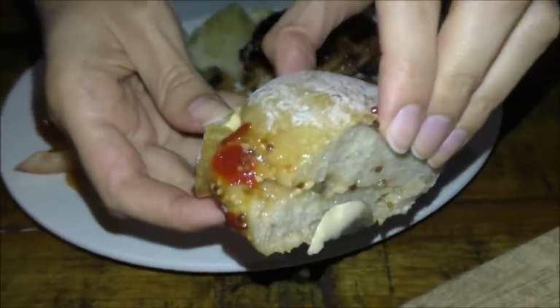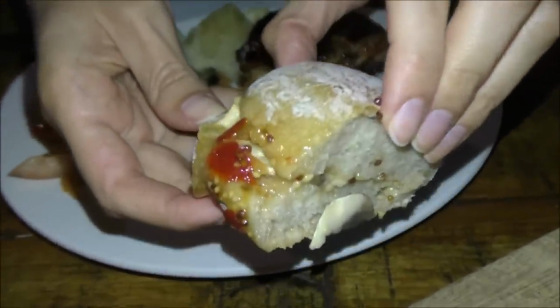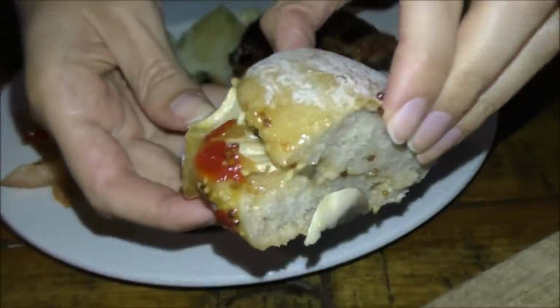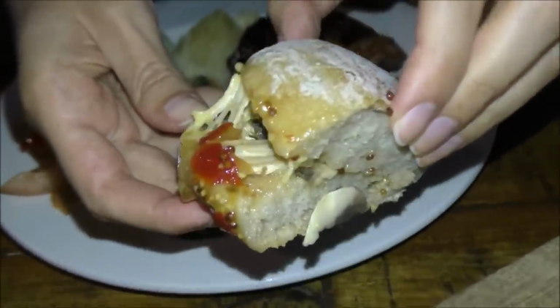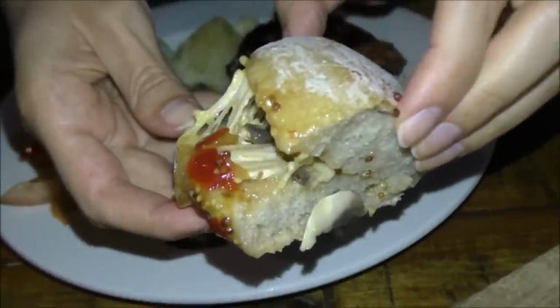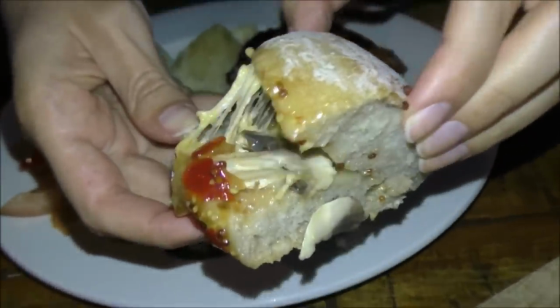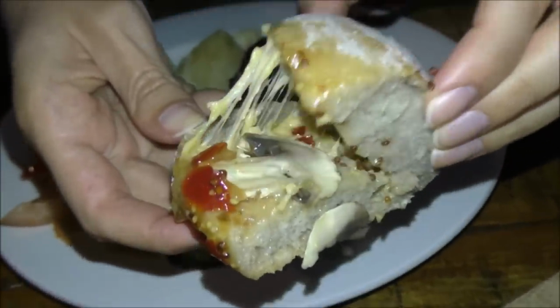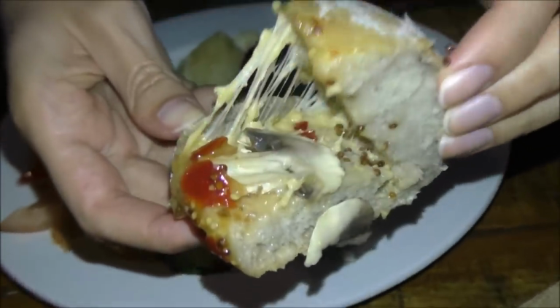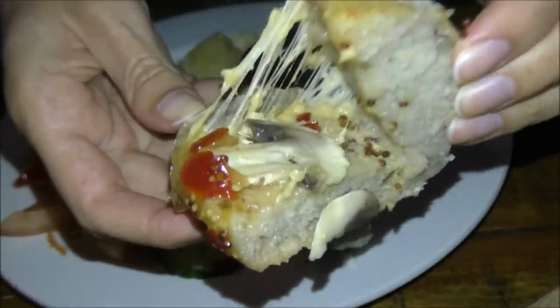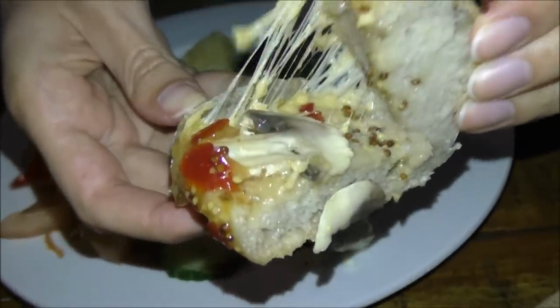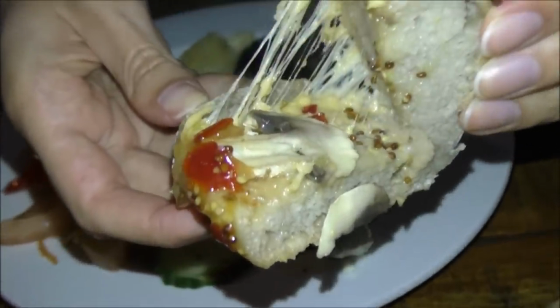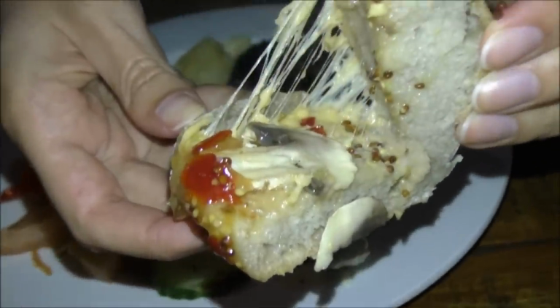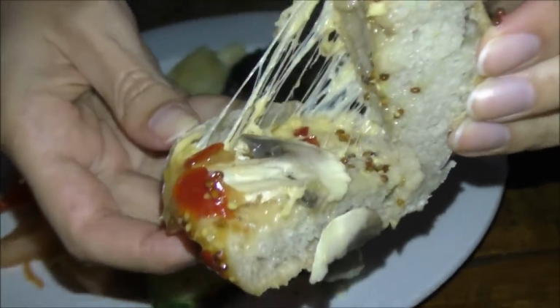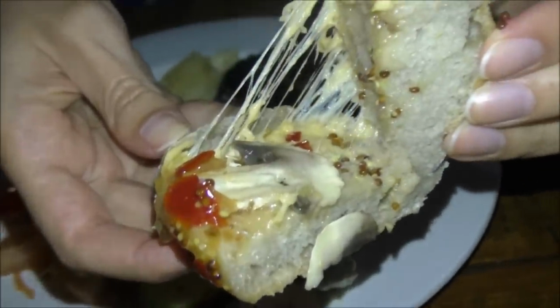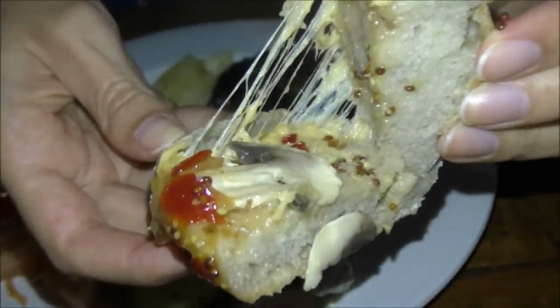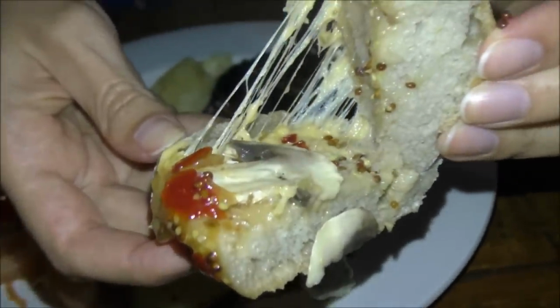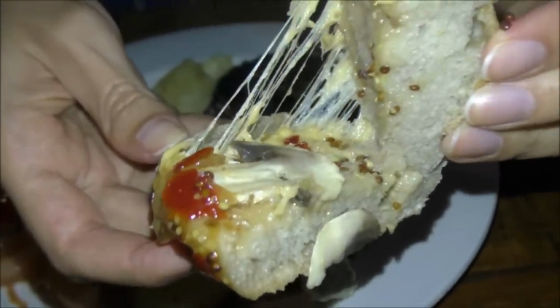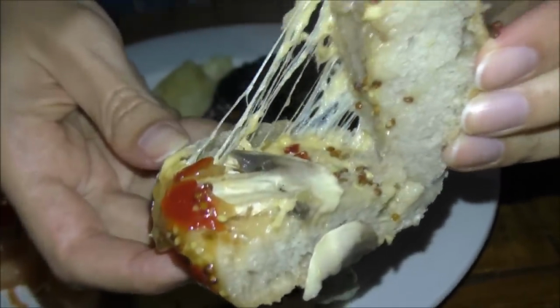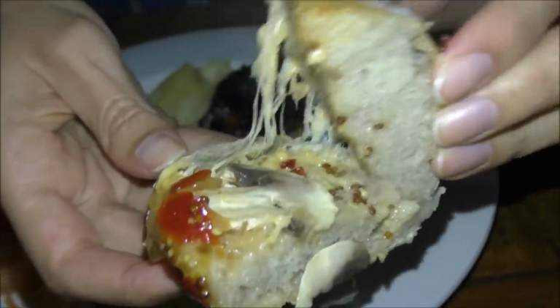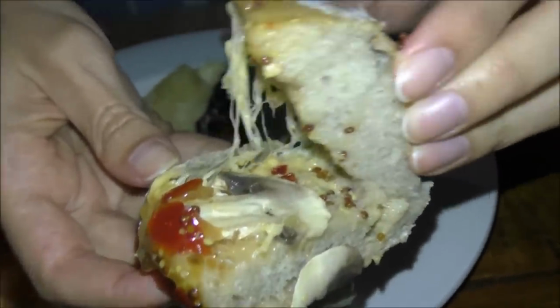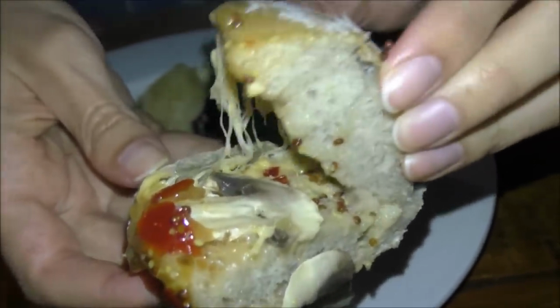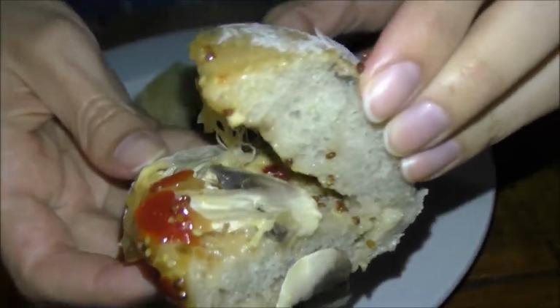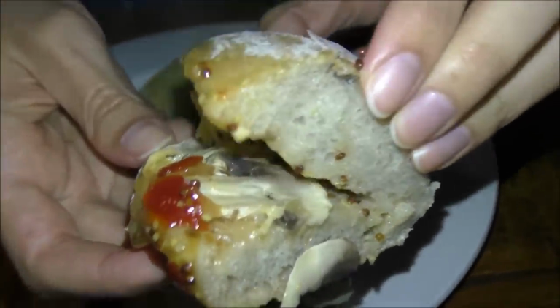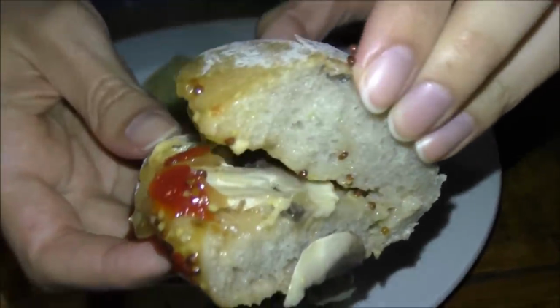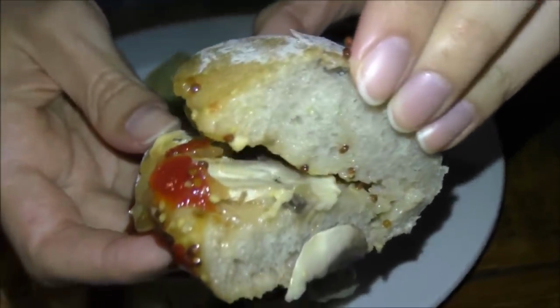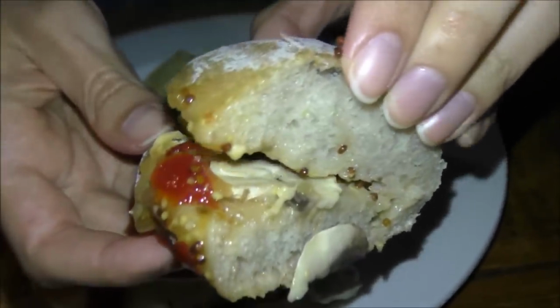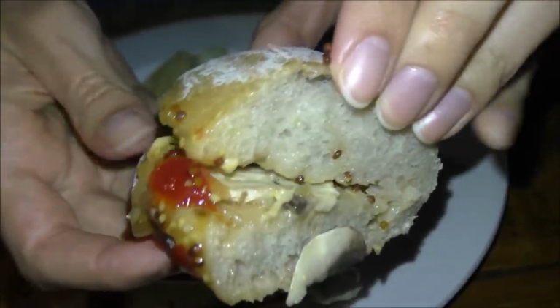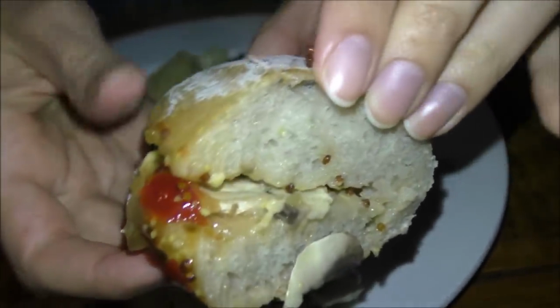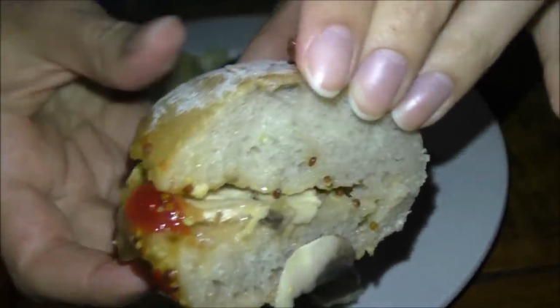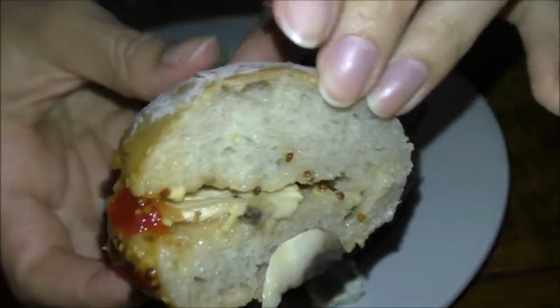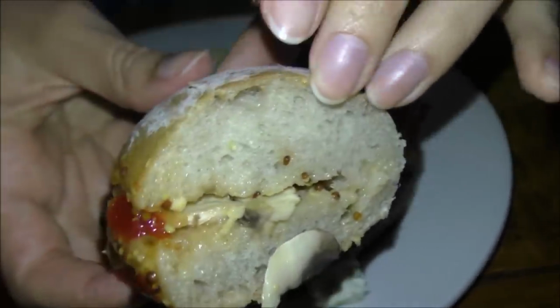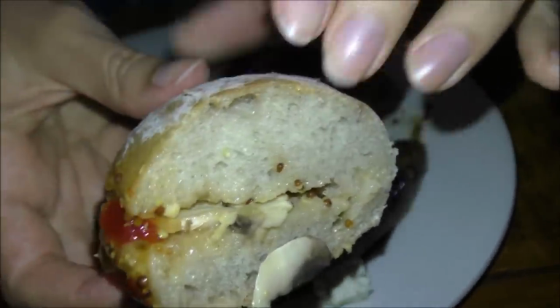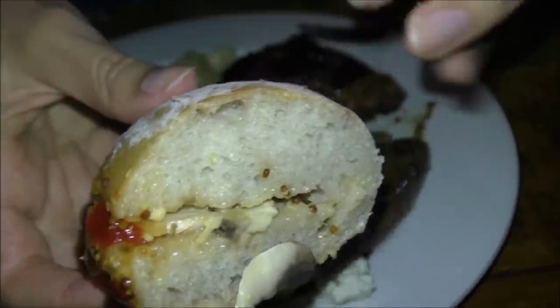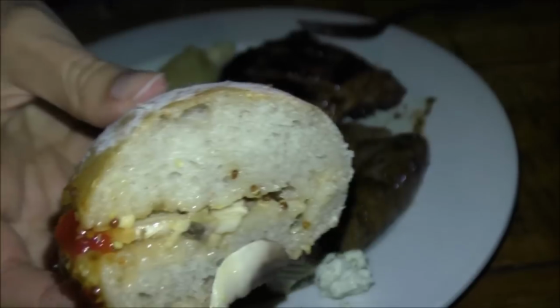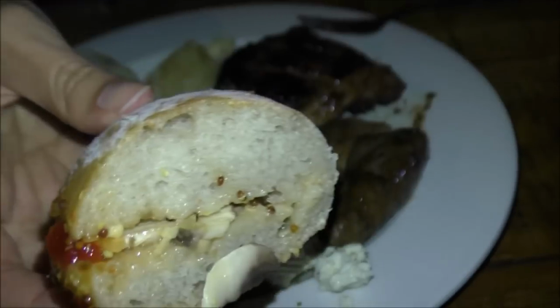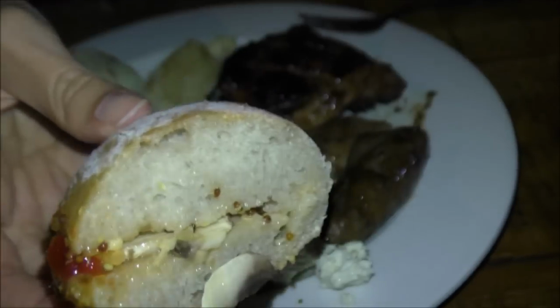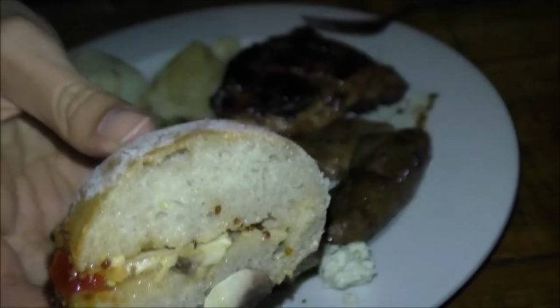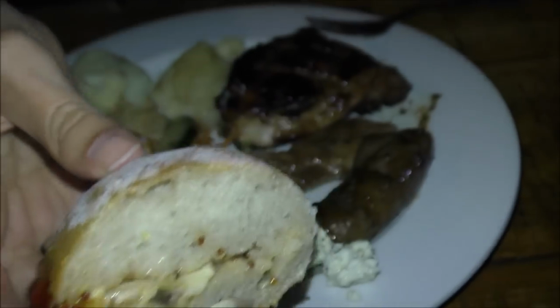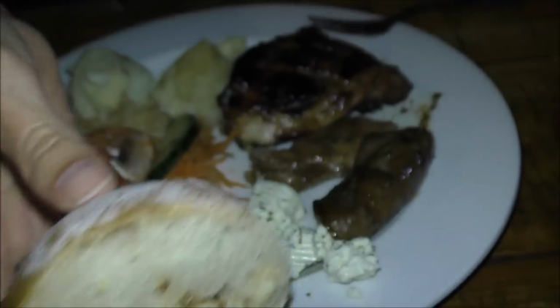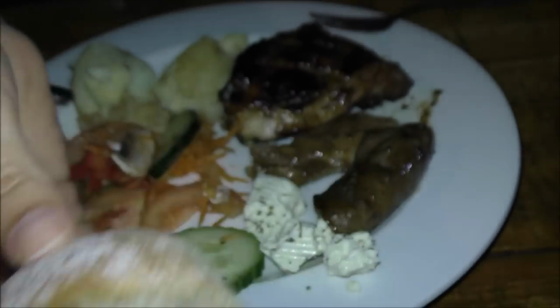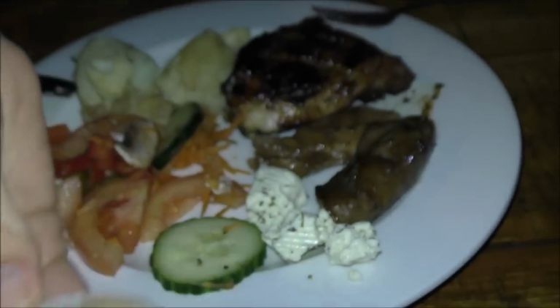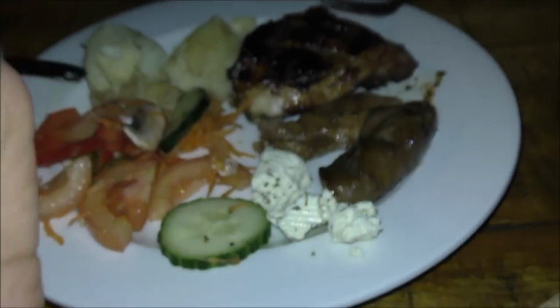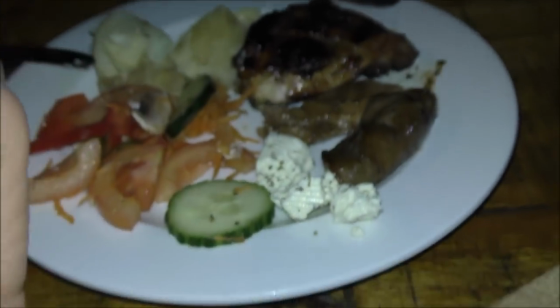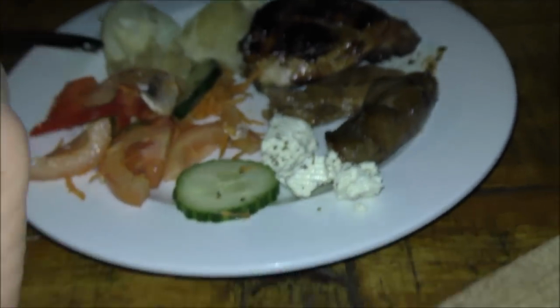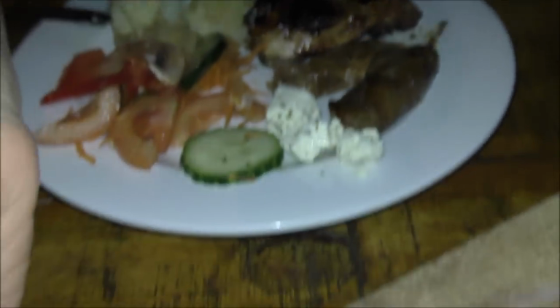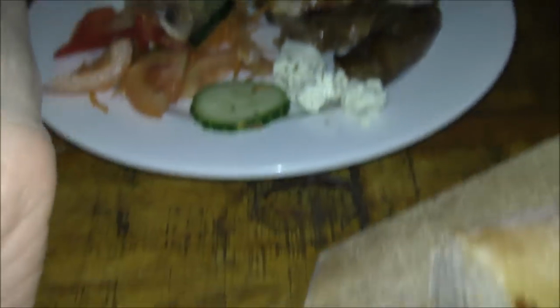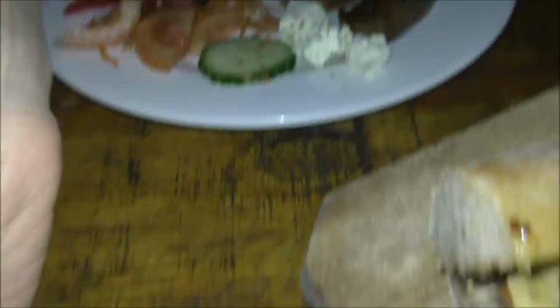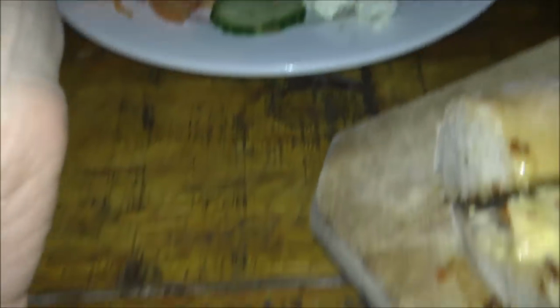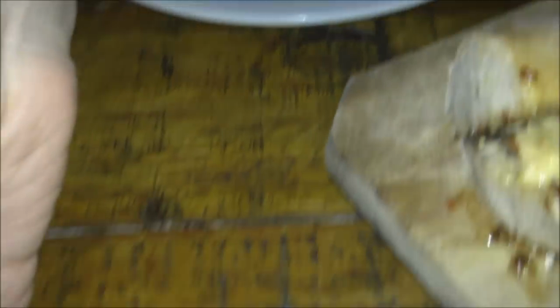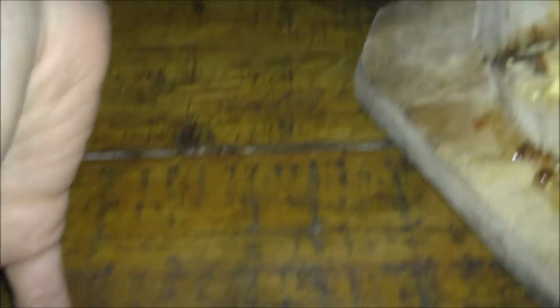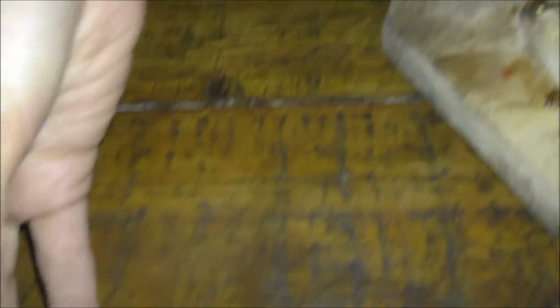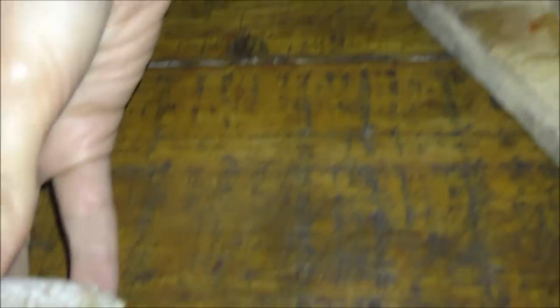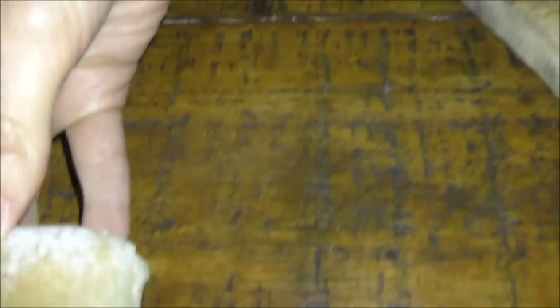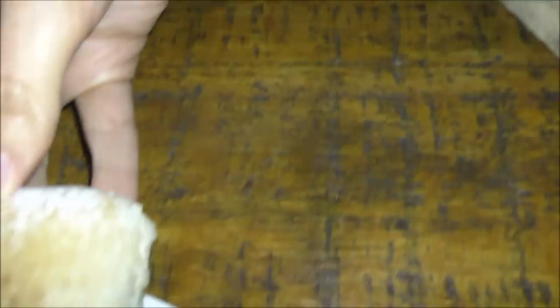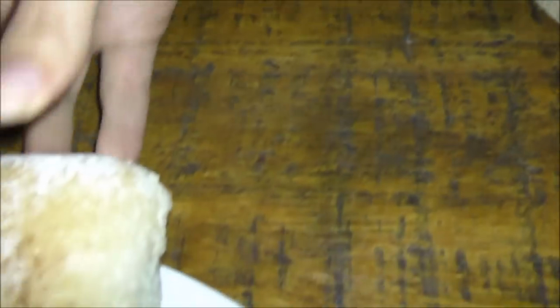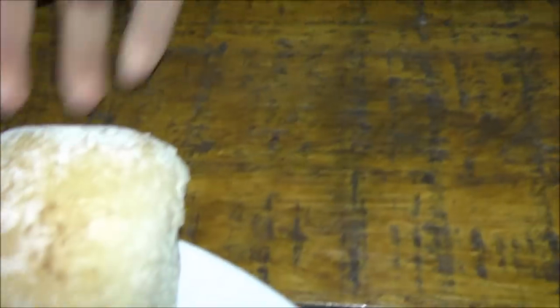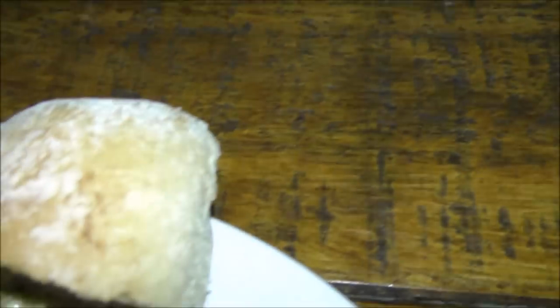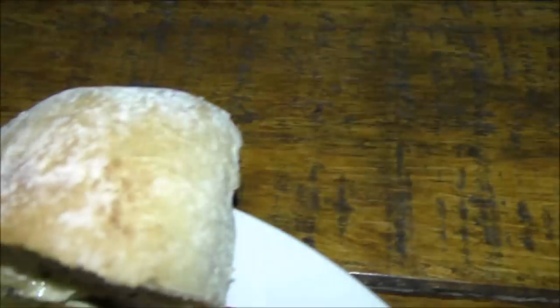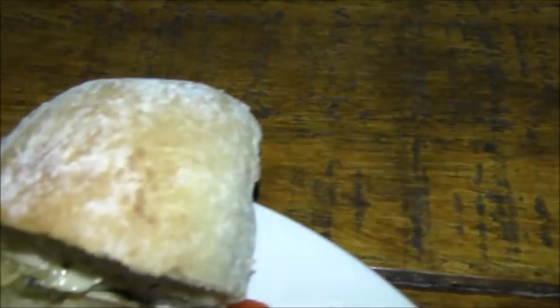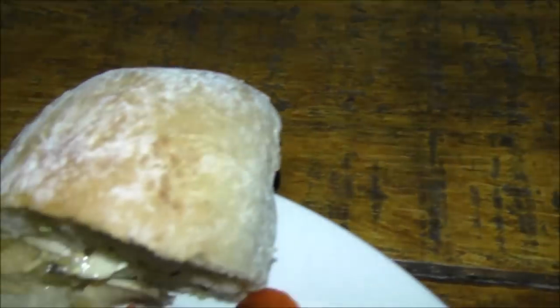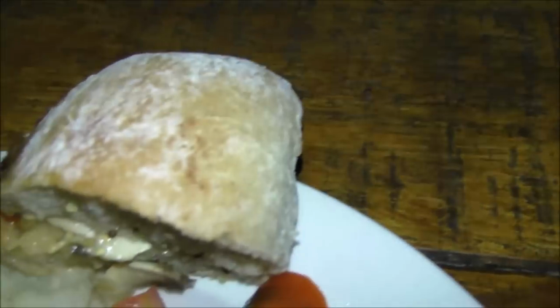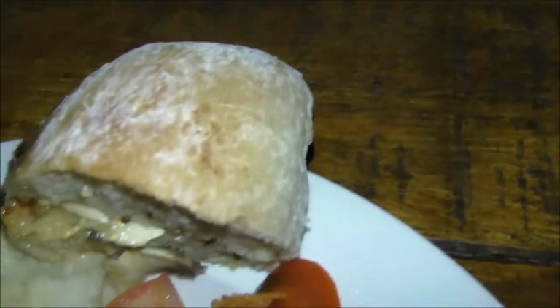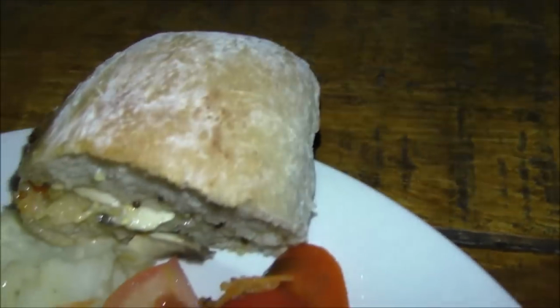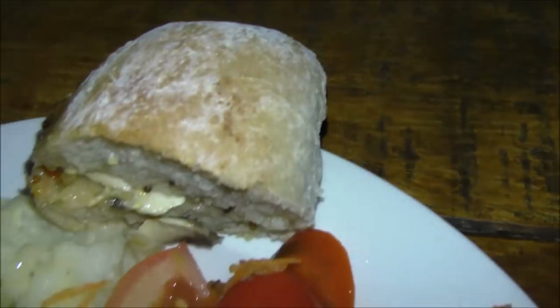Got some cheesy mushroom bread — show us that. That is wonderful. It is almost like a sandwich. A hot sandwich. That is for me? Yeah.